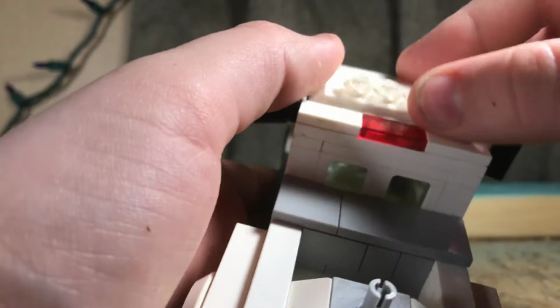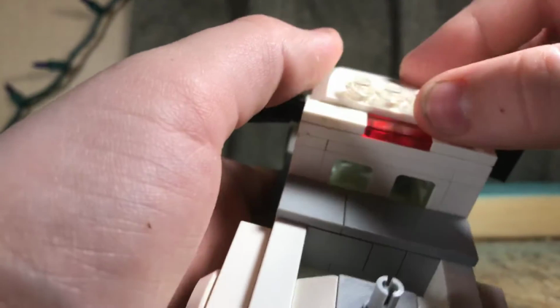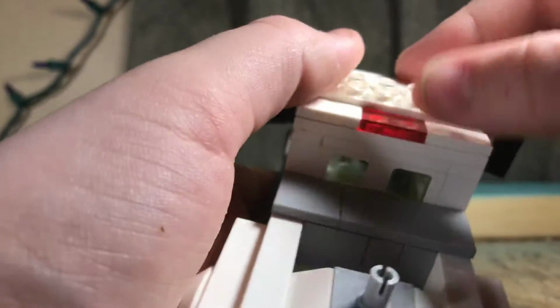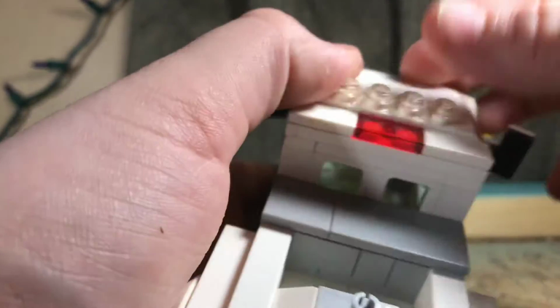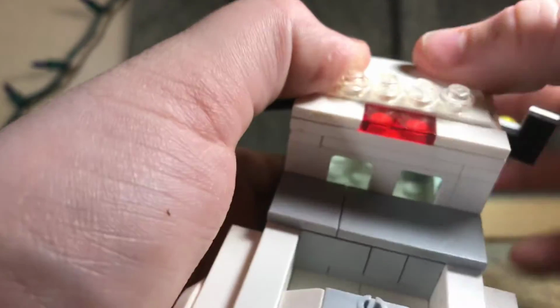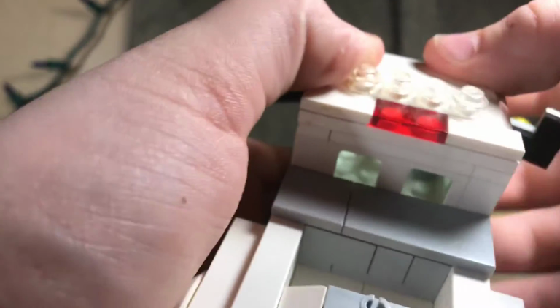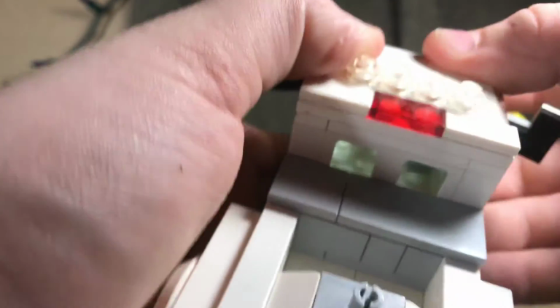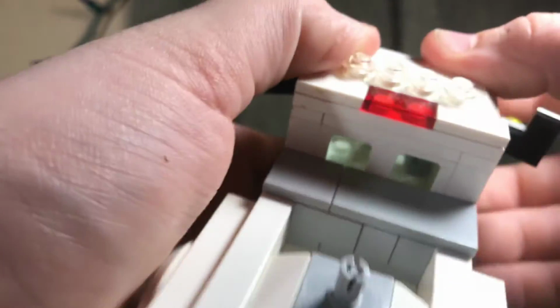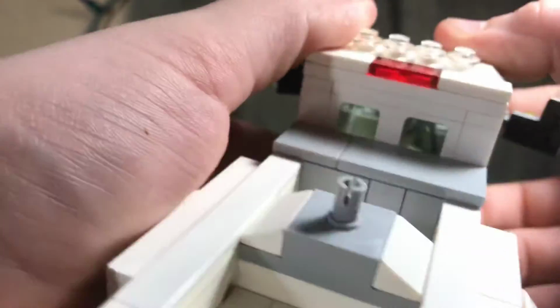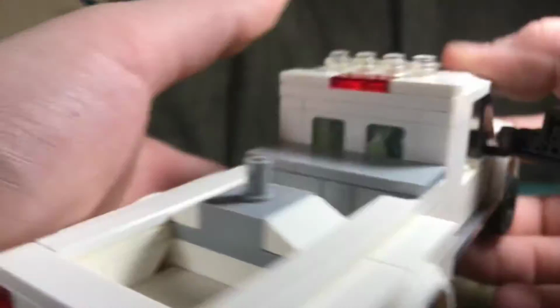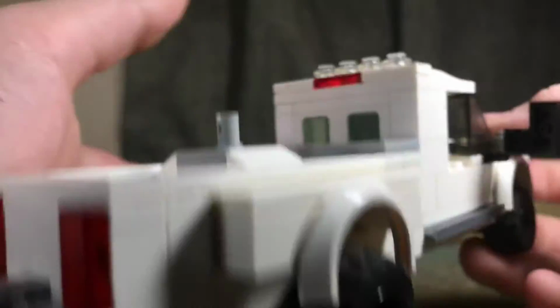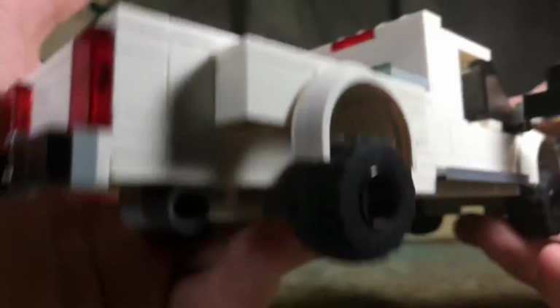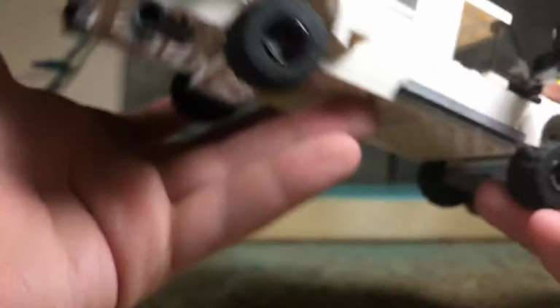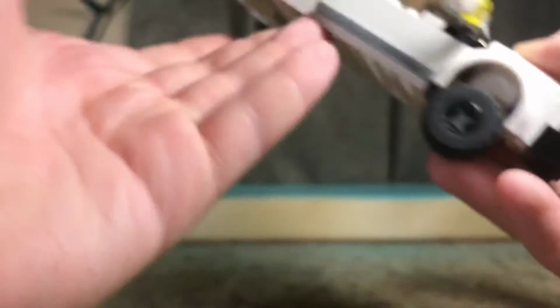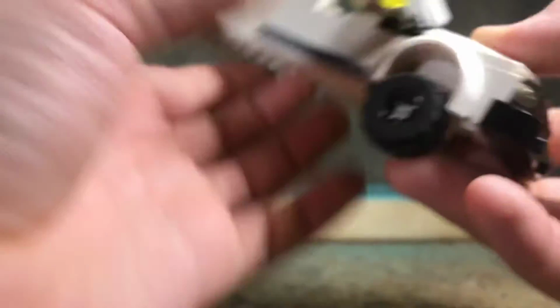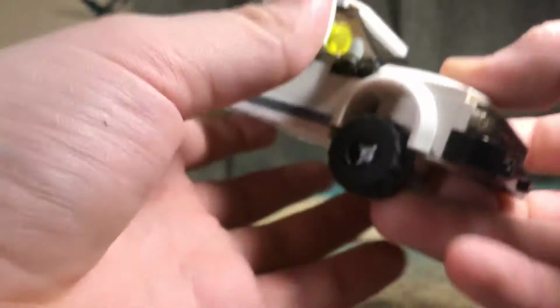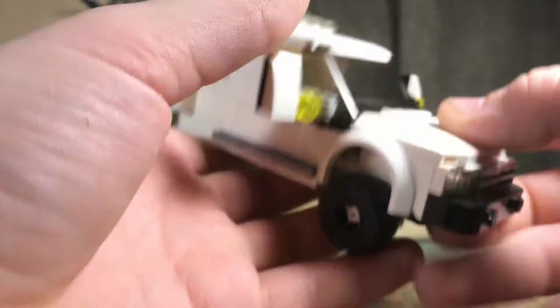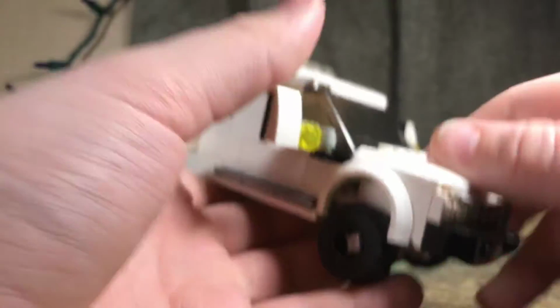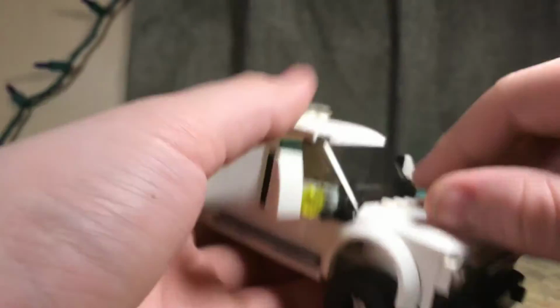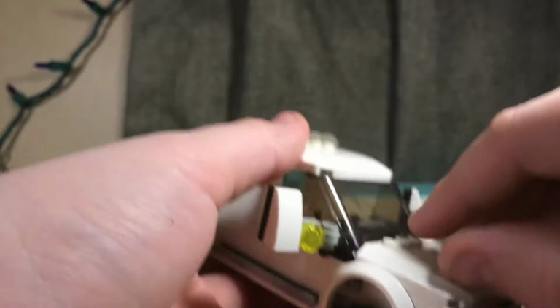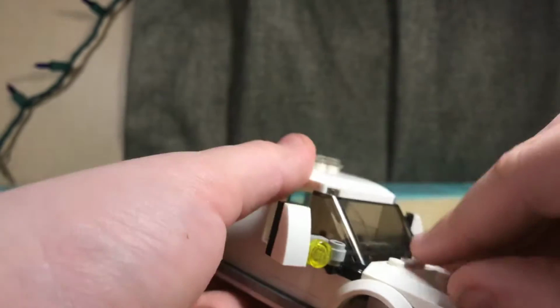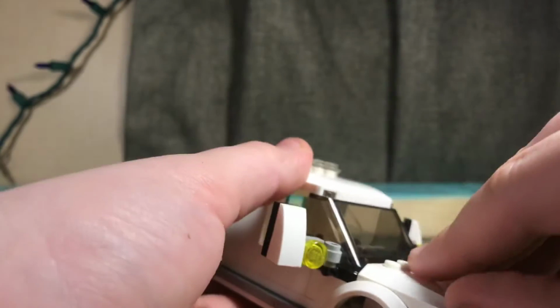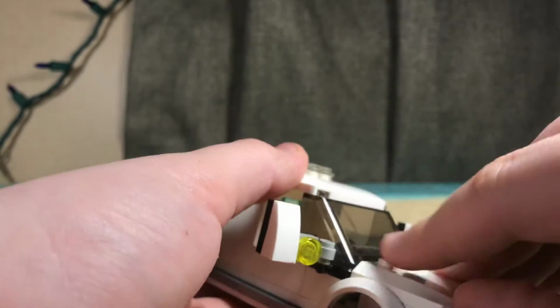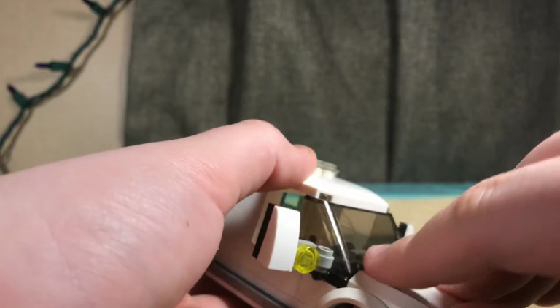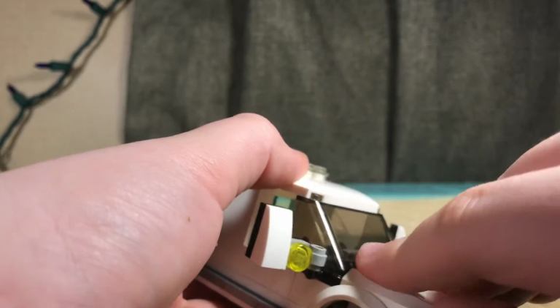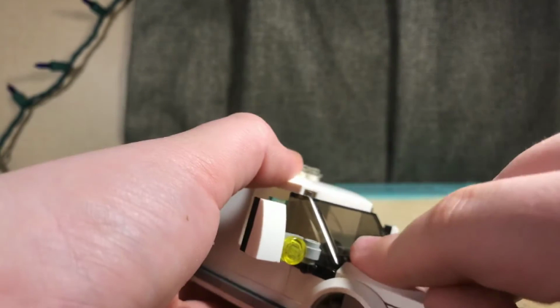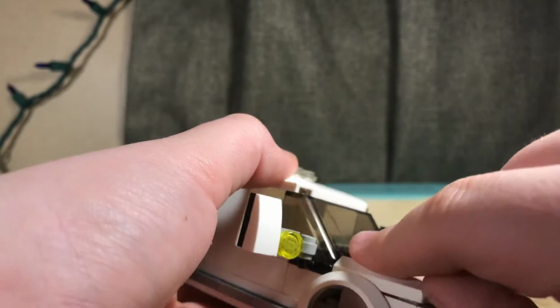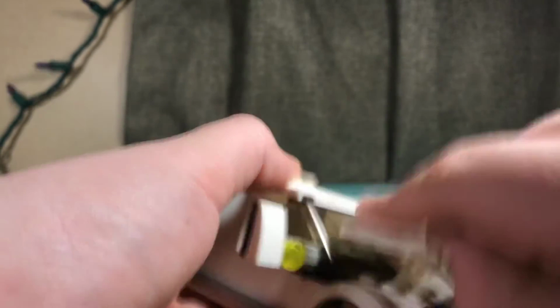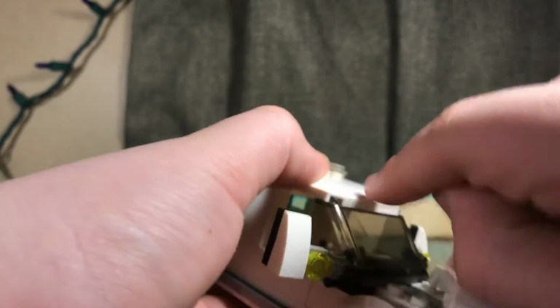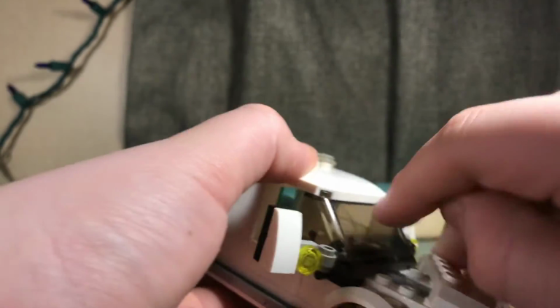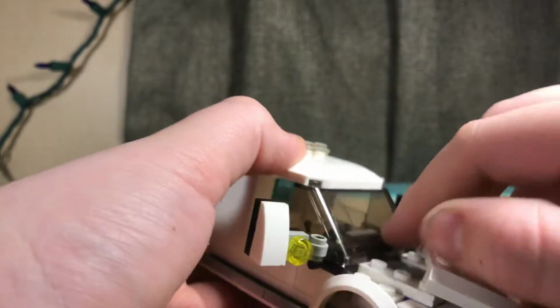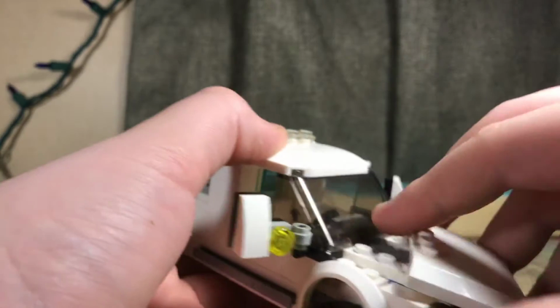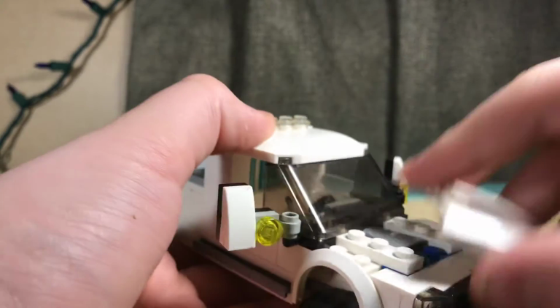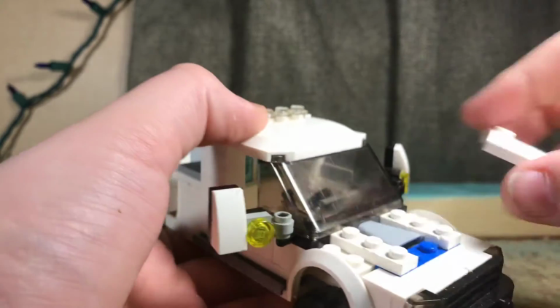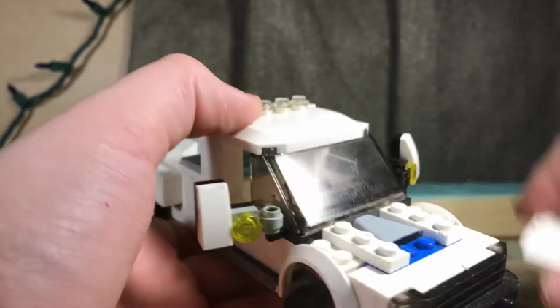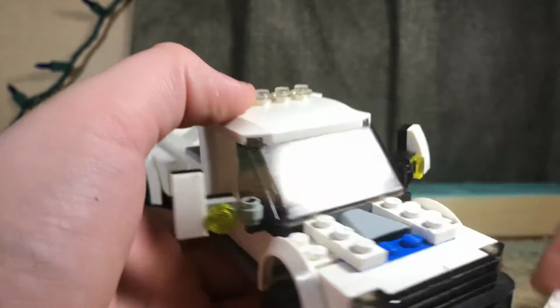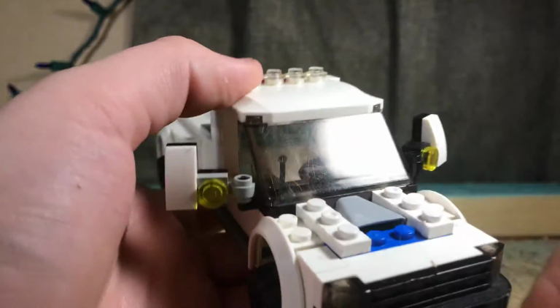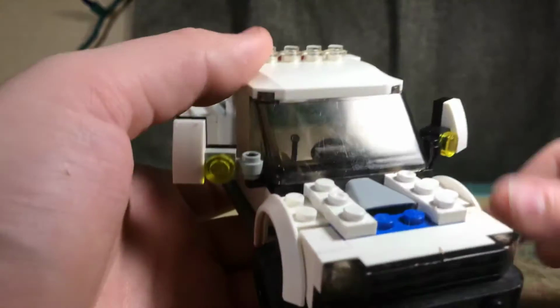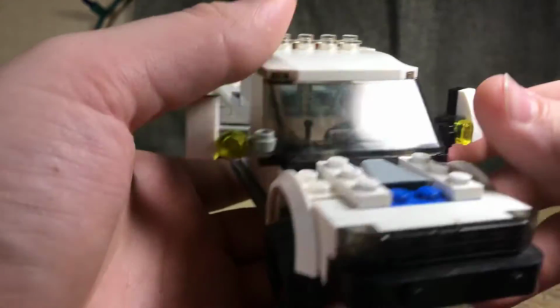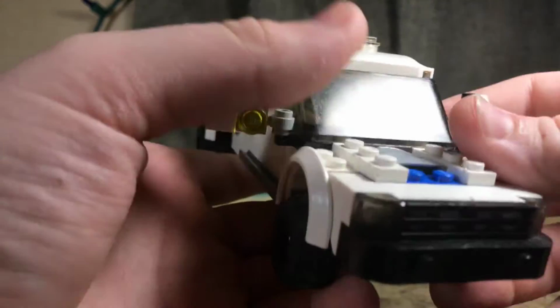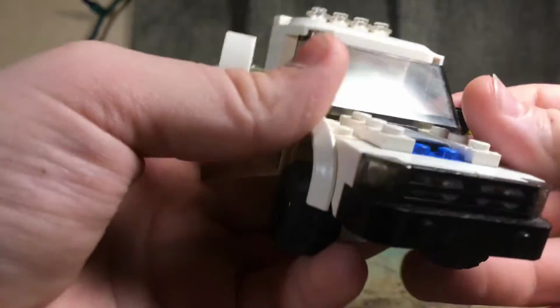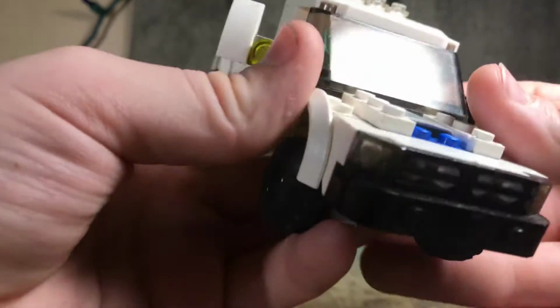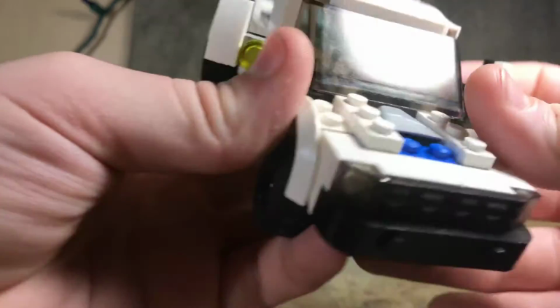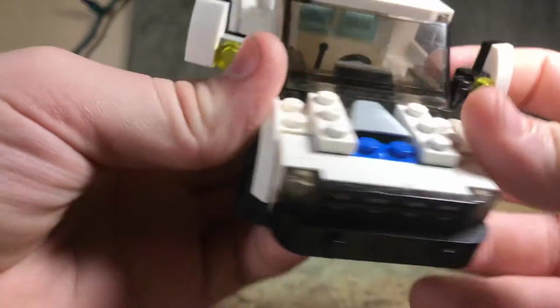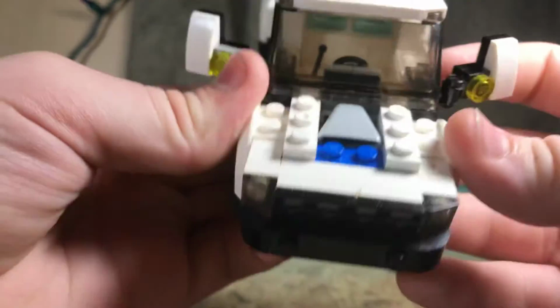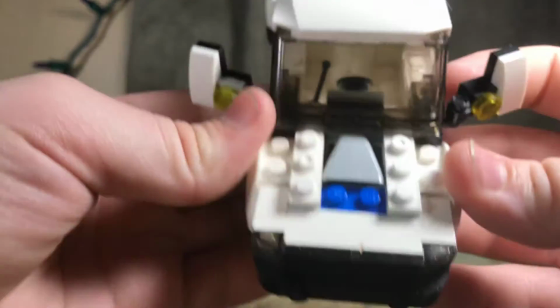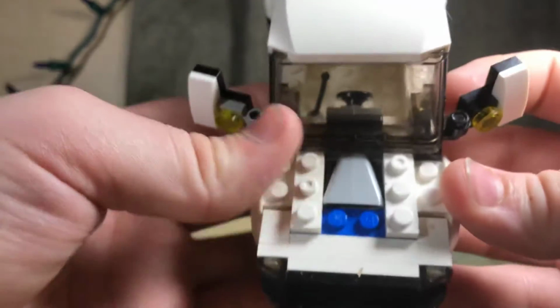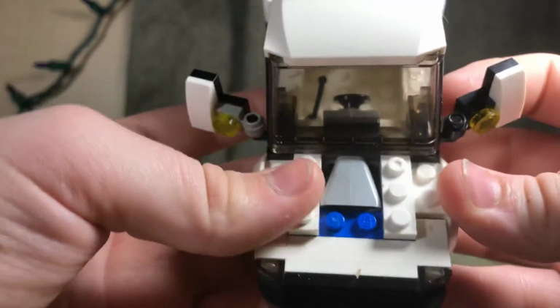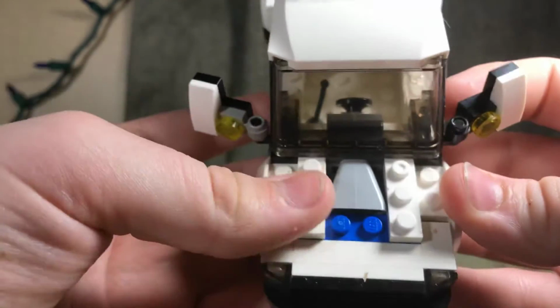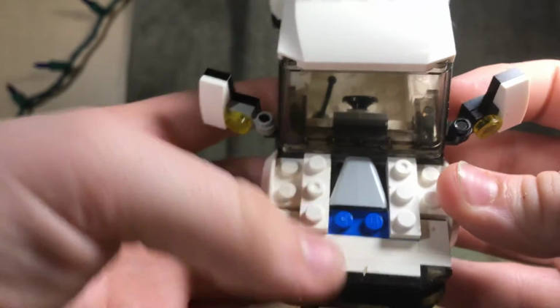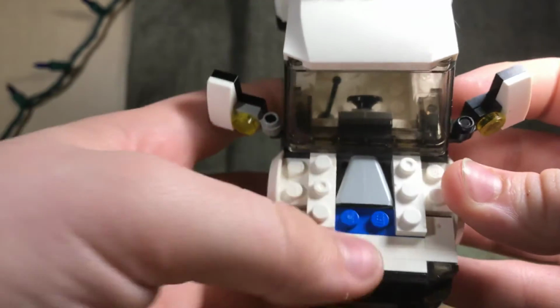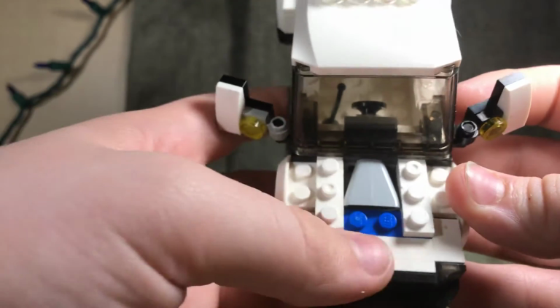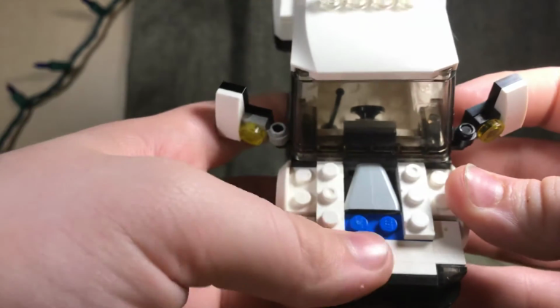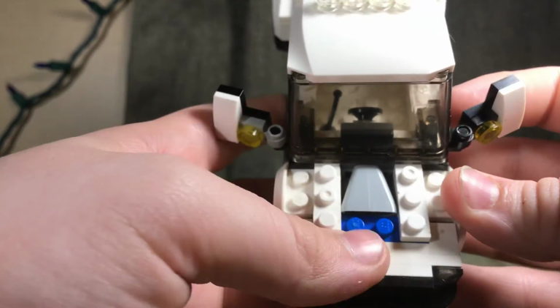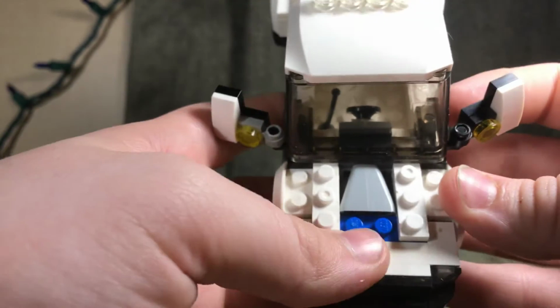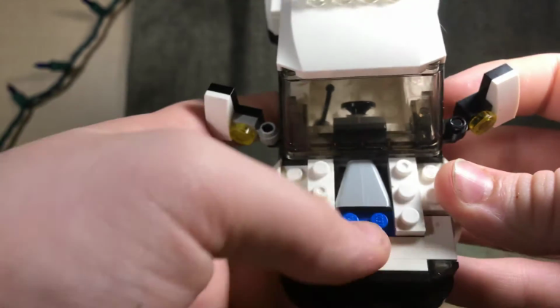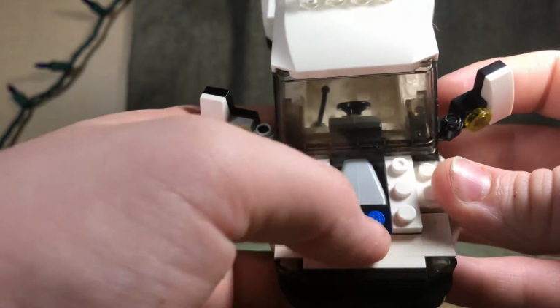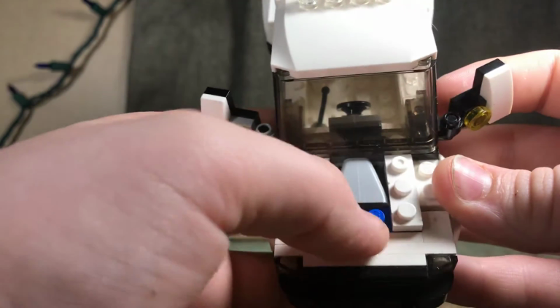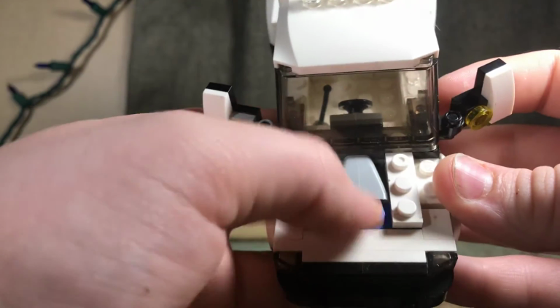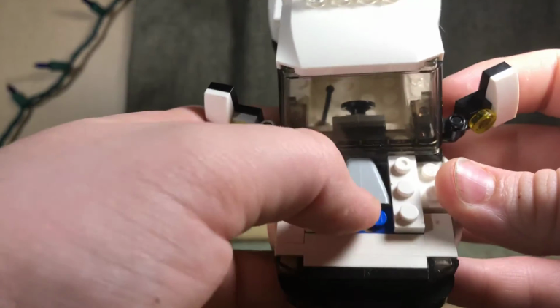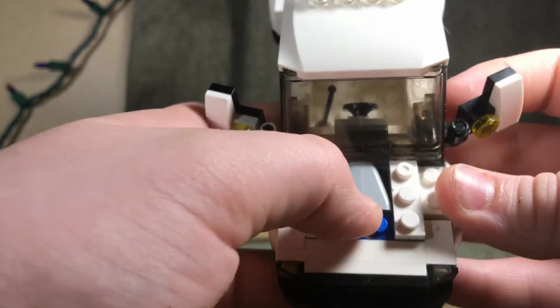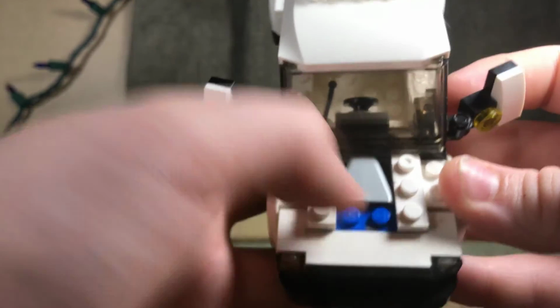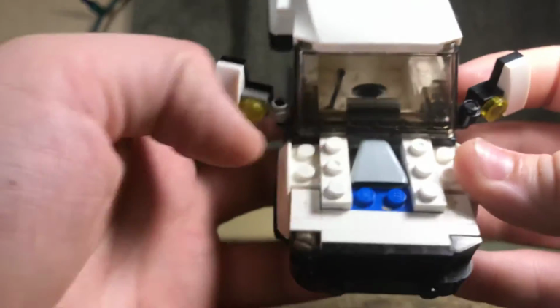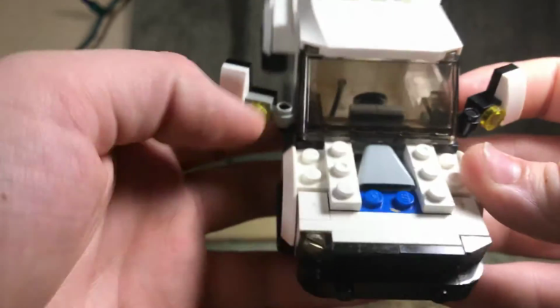And let's get the hood off. Not really detailed but it is there. You have your engine.